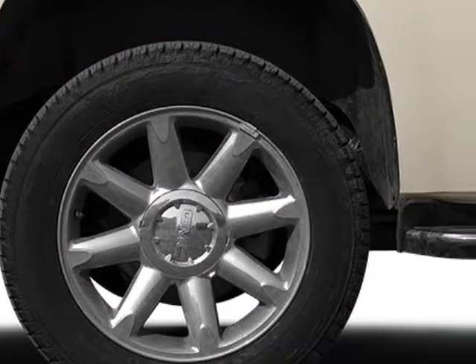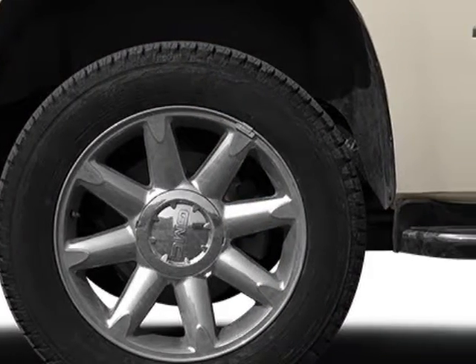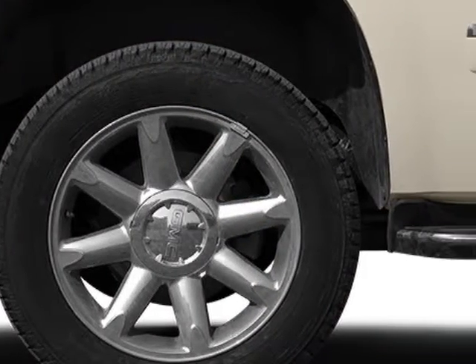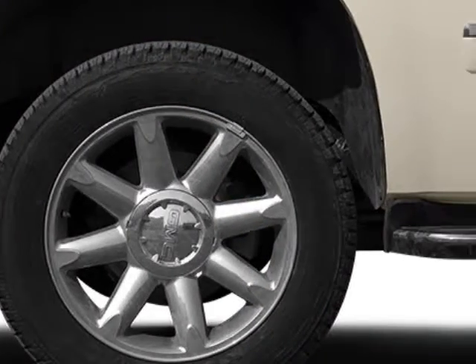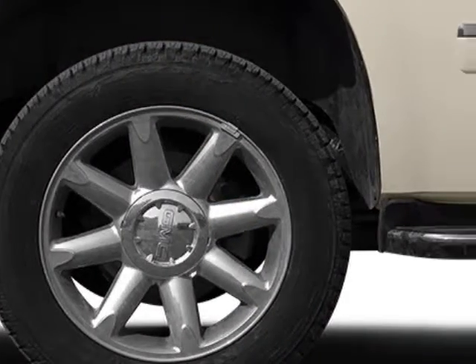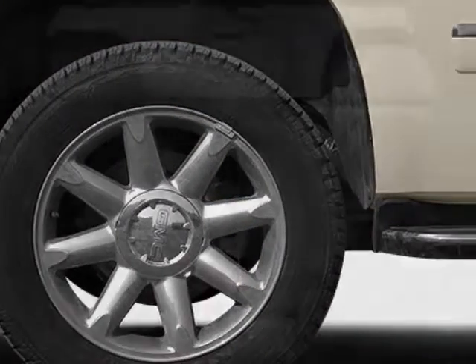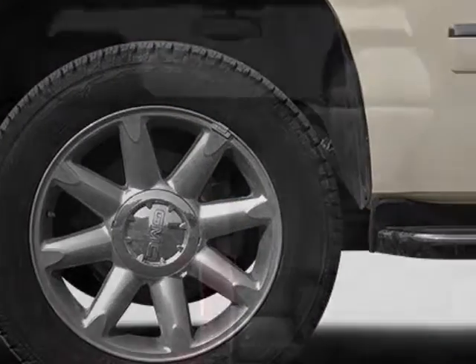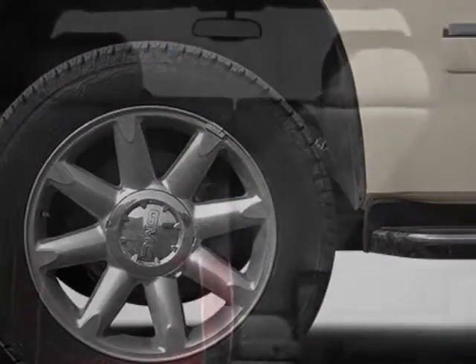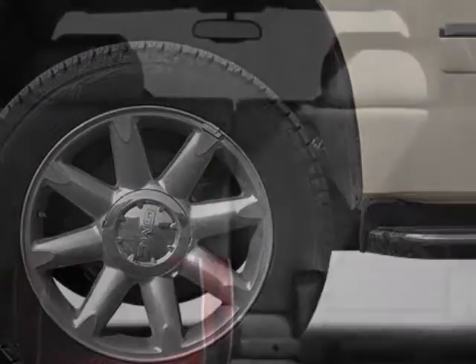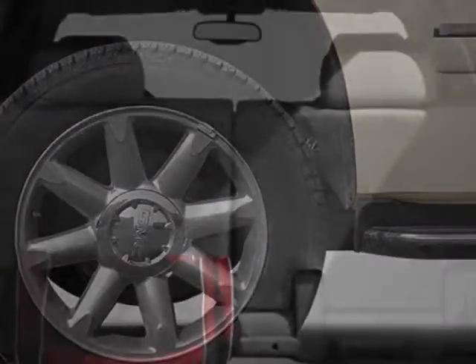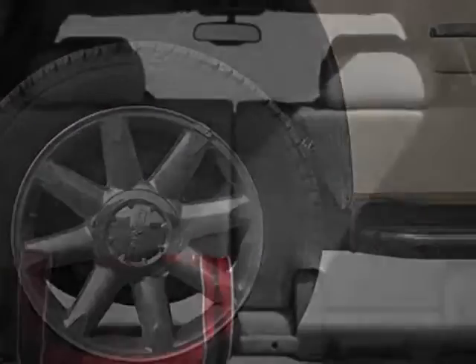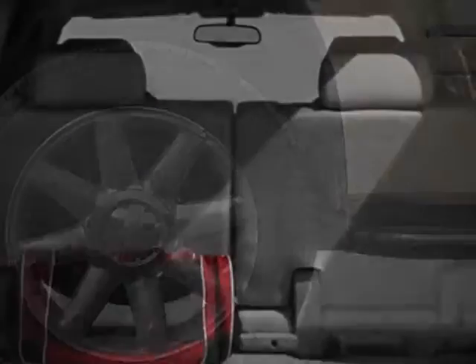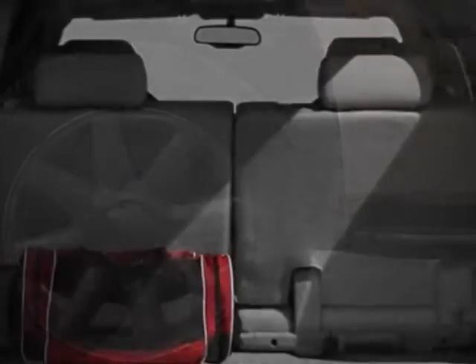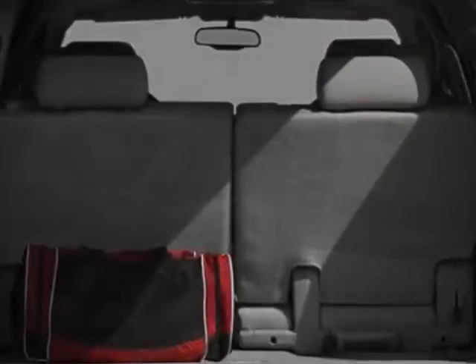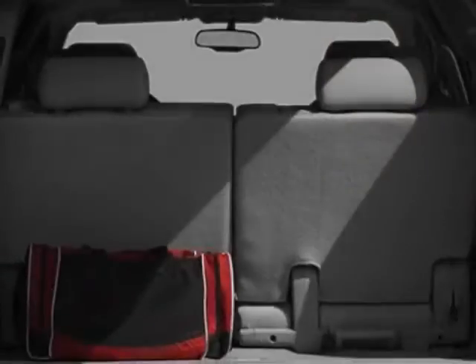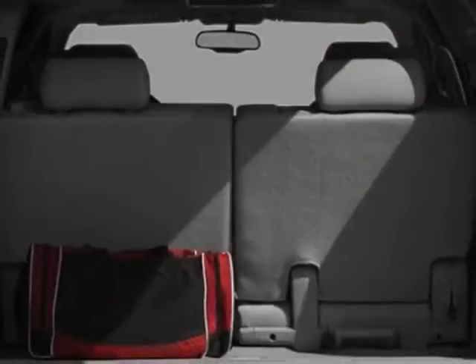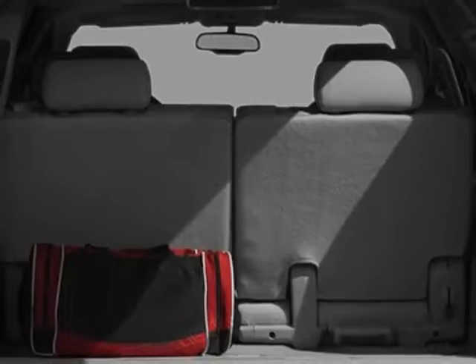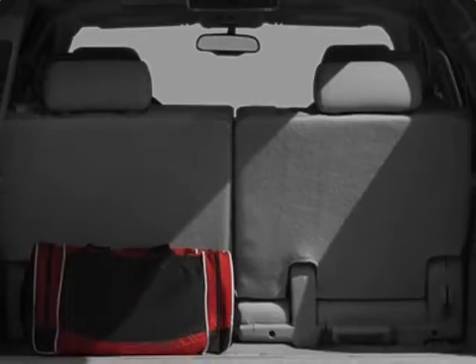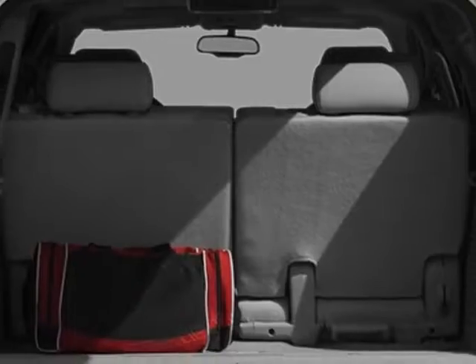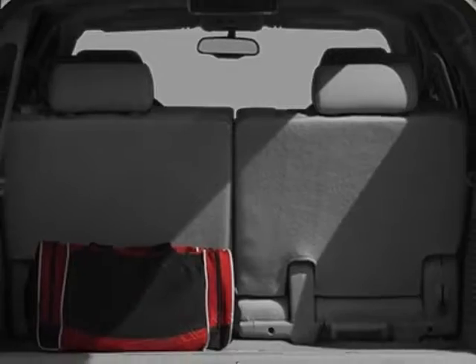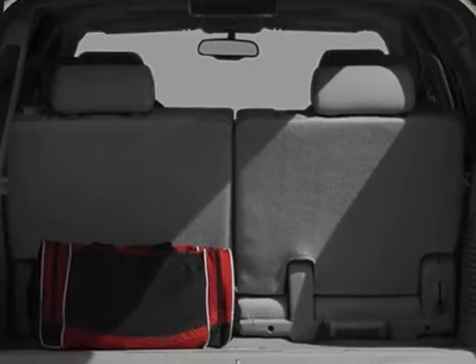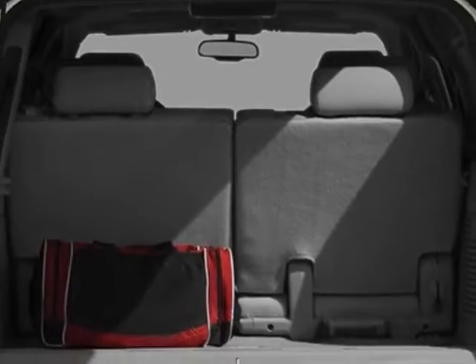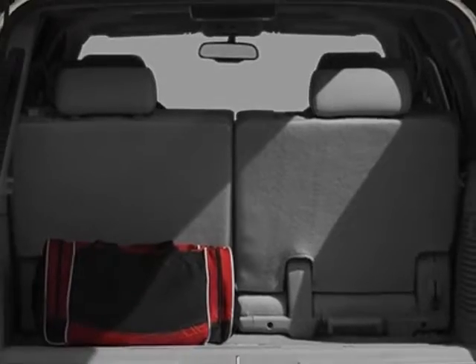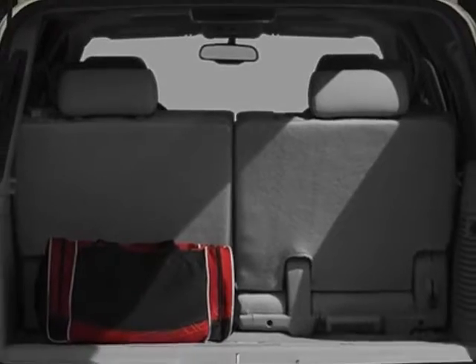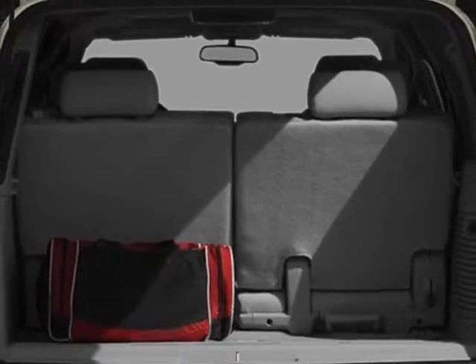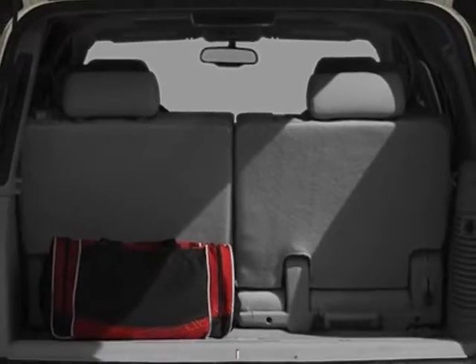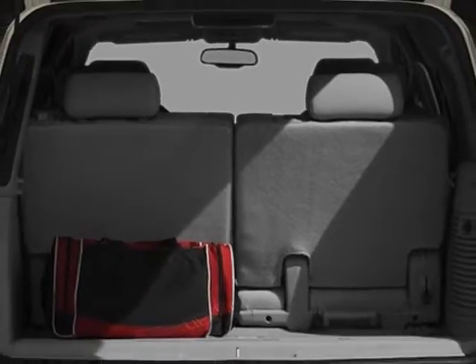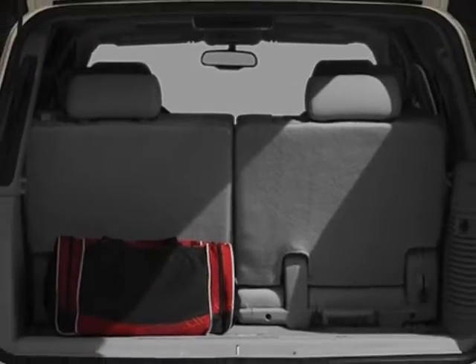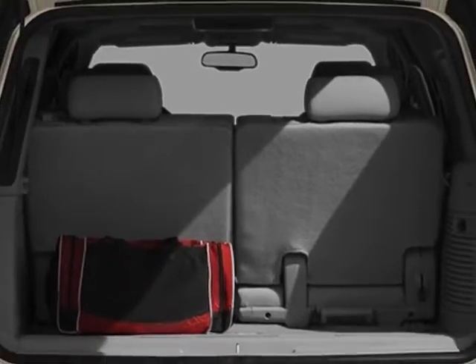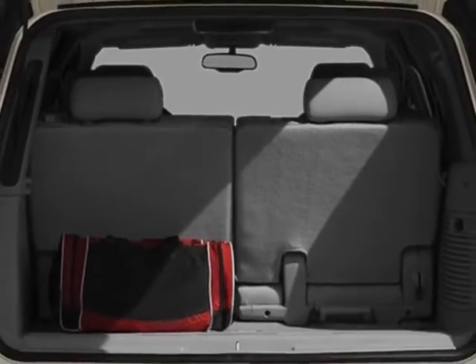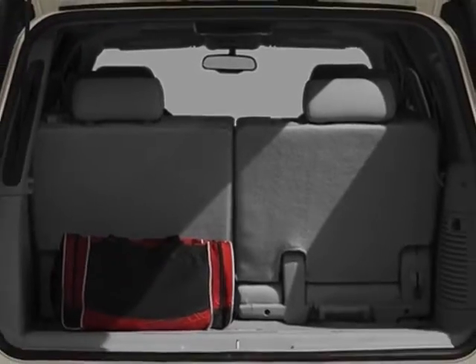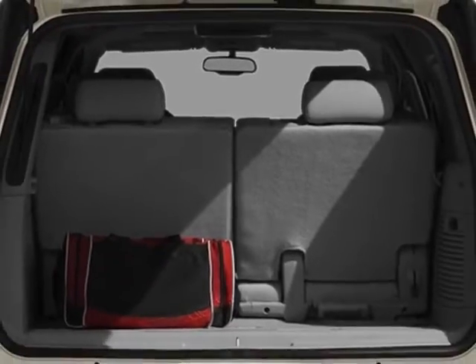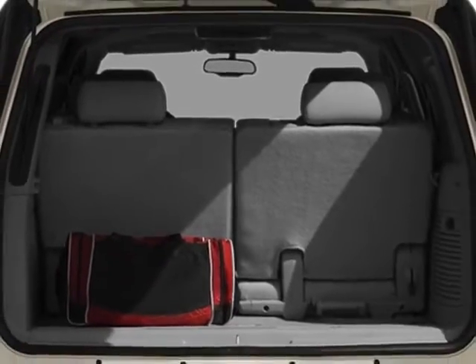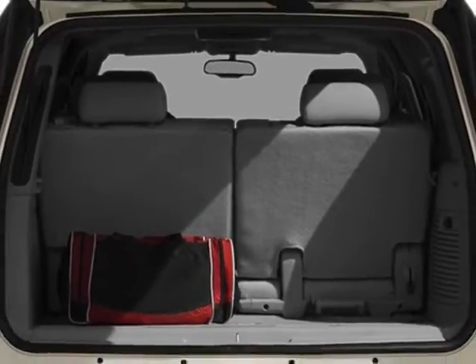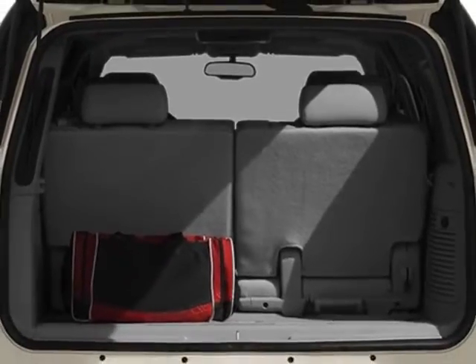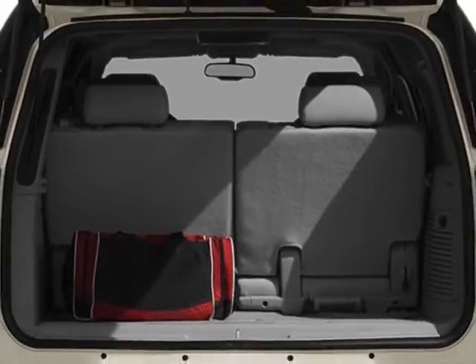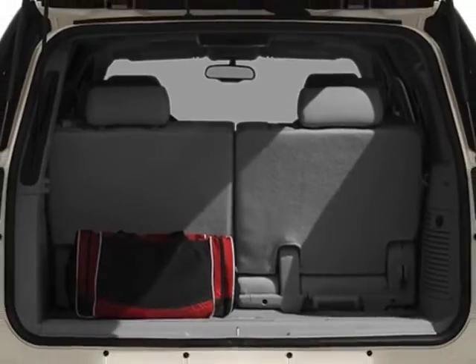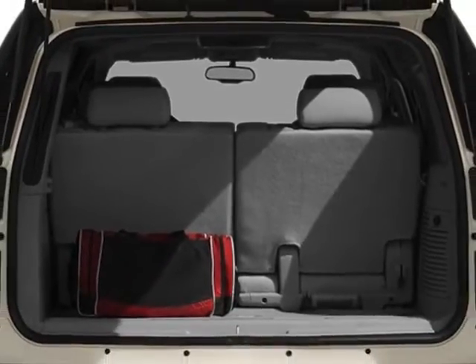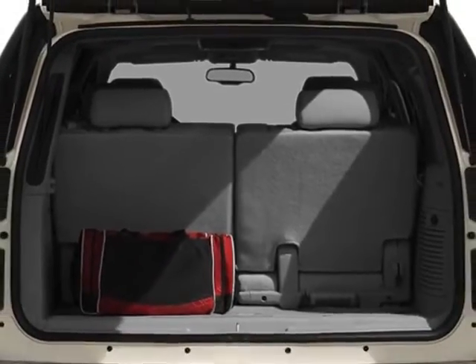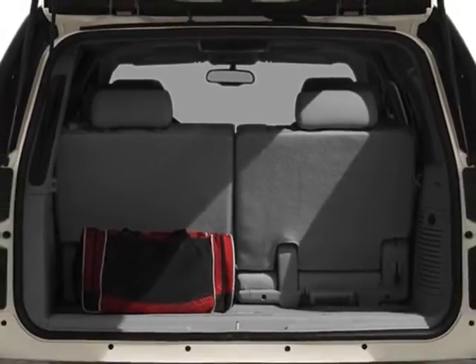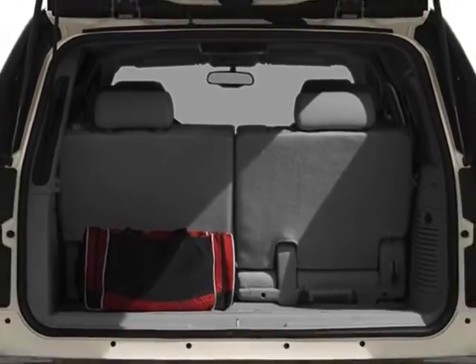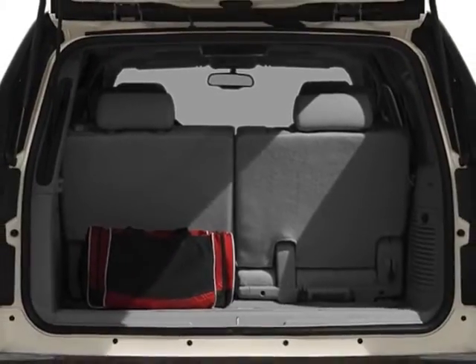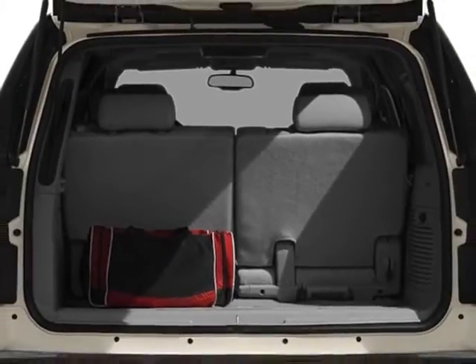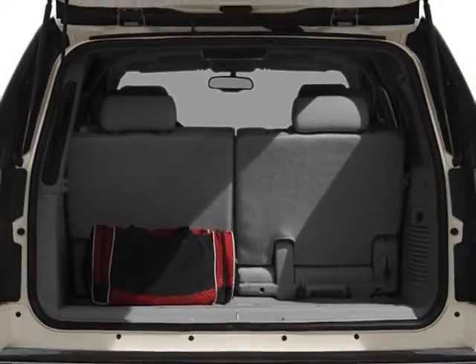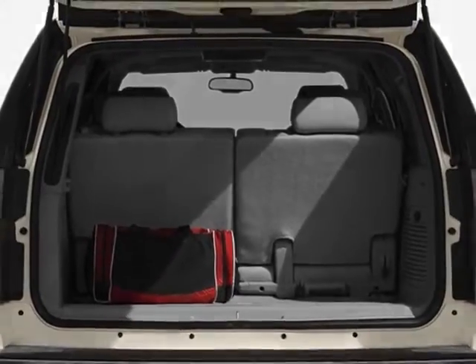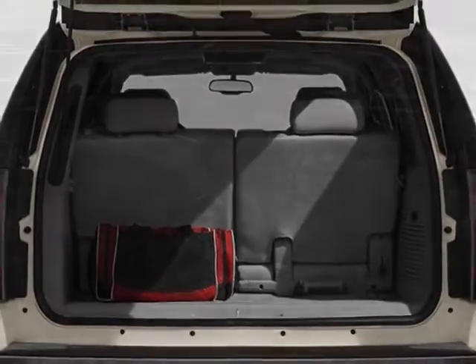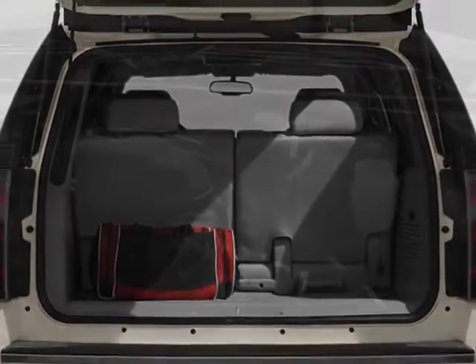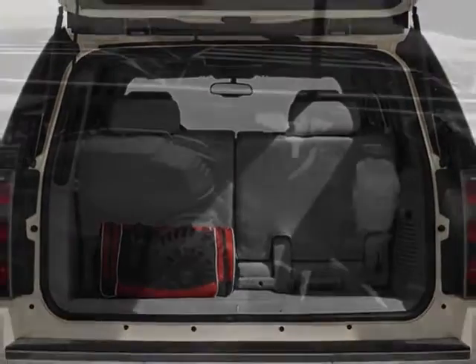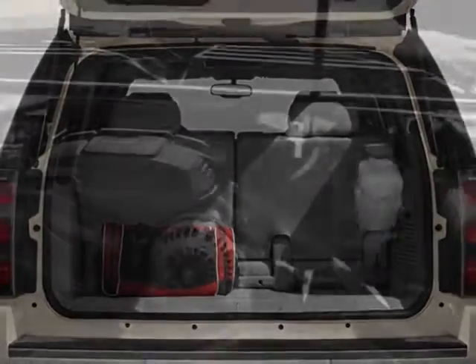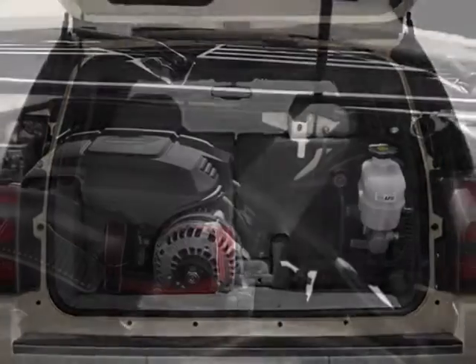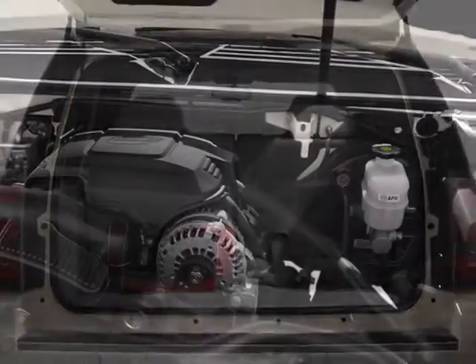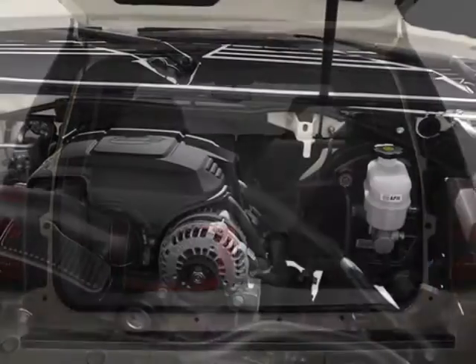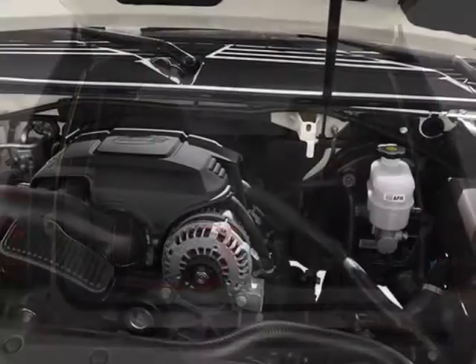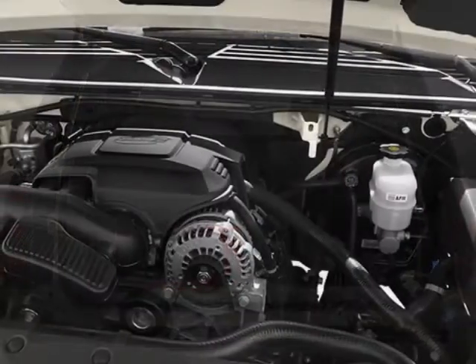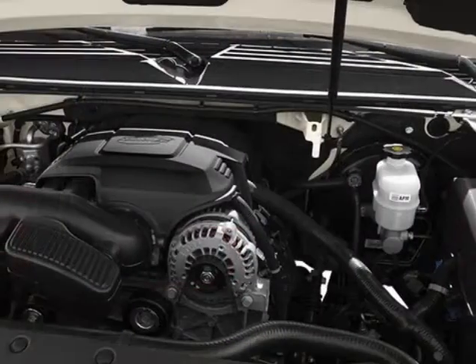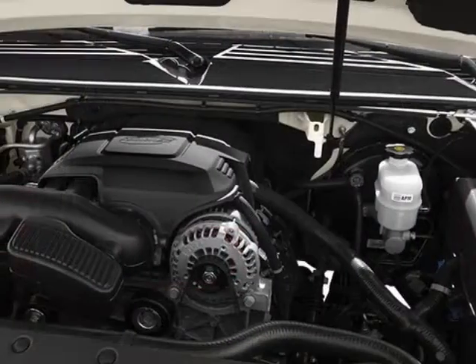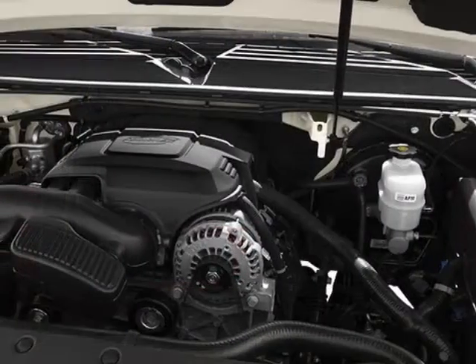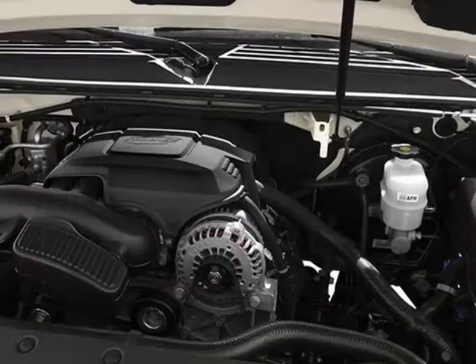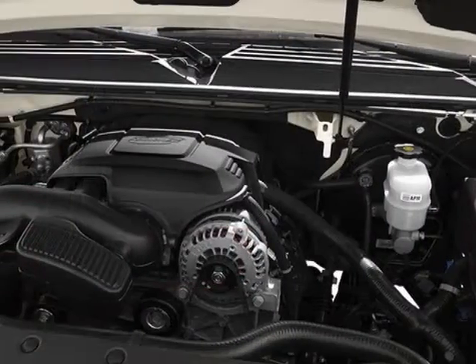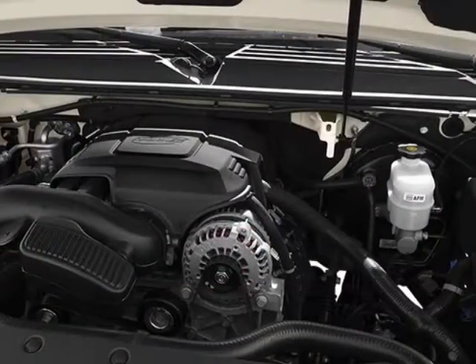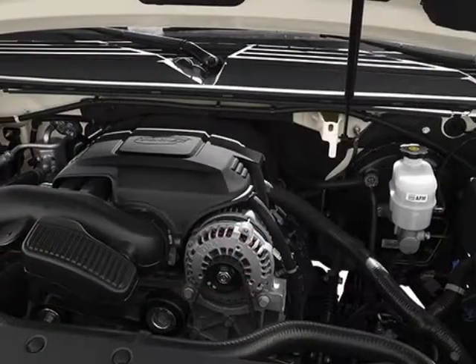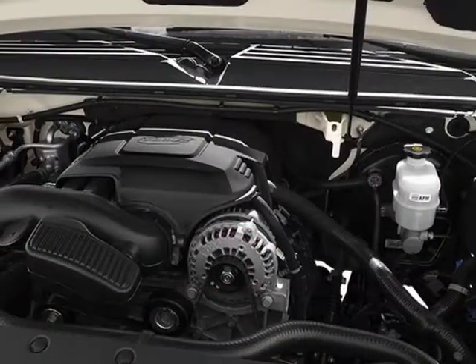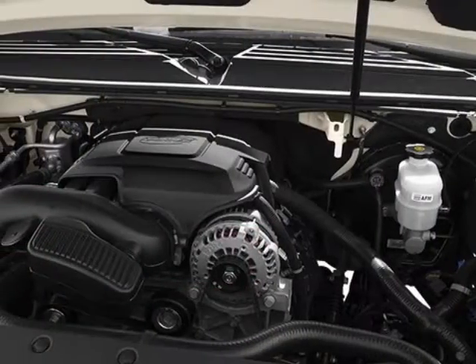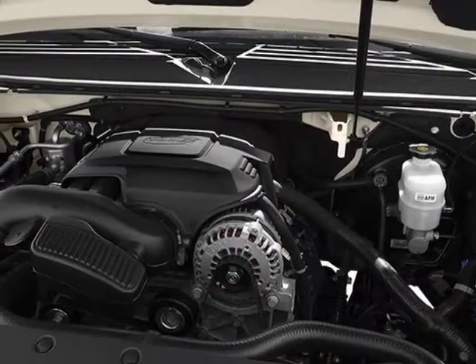Trailer brake controller, integrated engine: Vortex 6.2L variable valve timing with active fuel management.